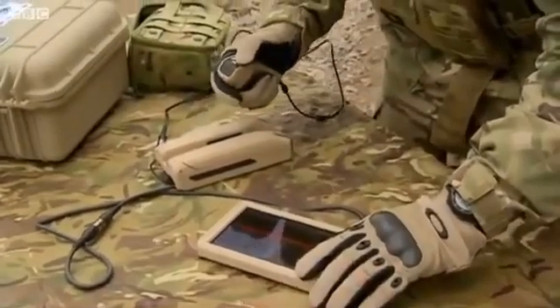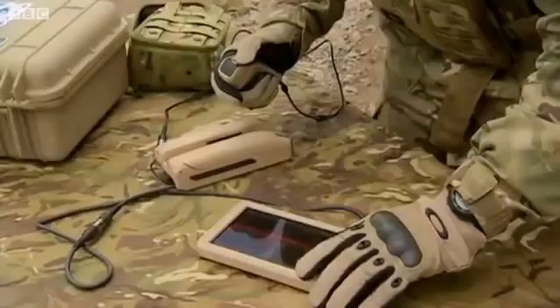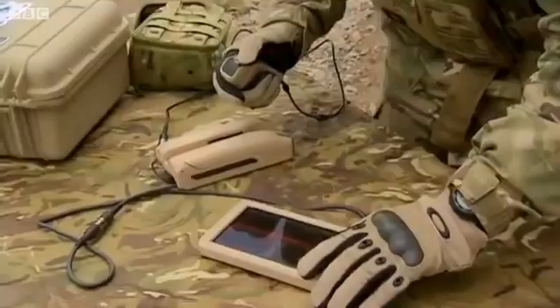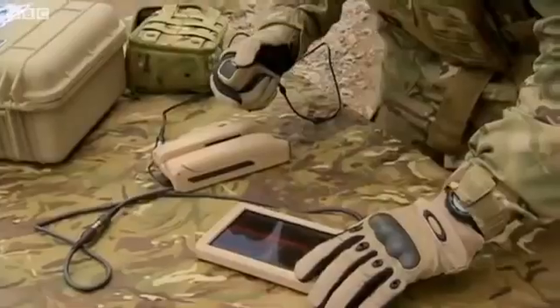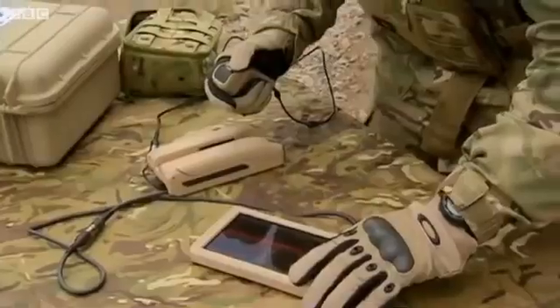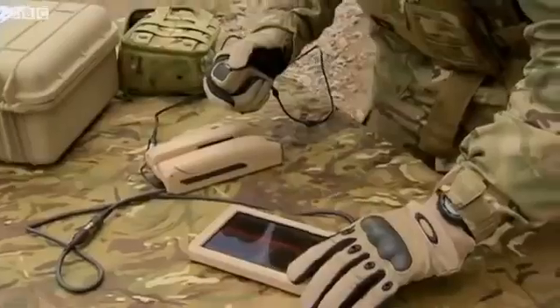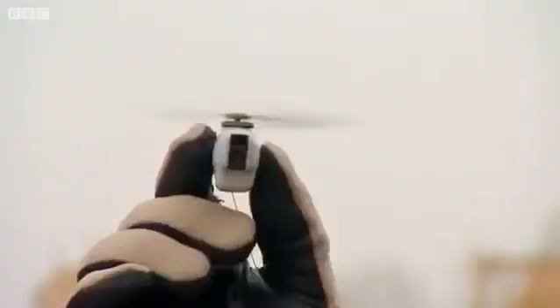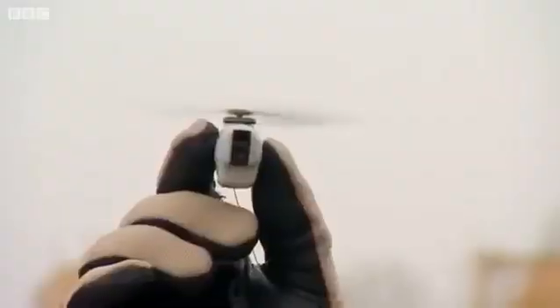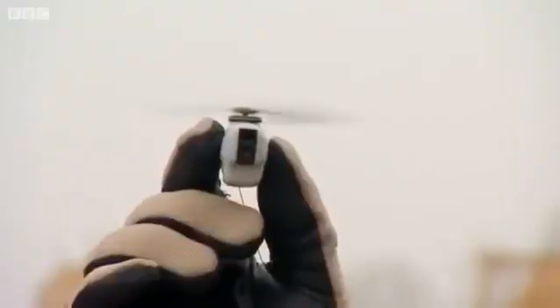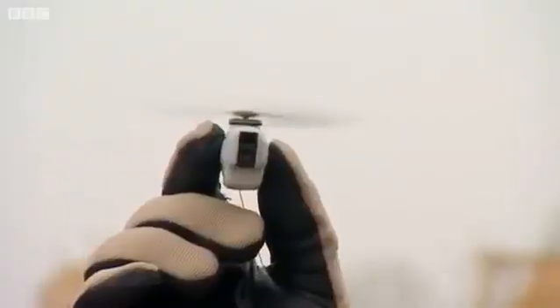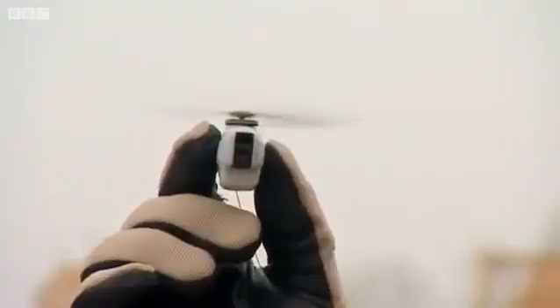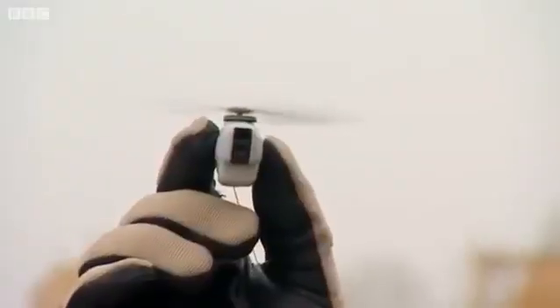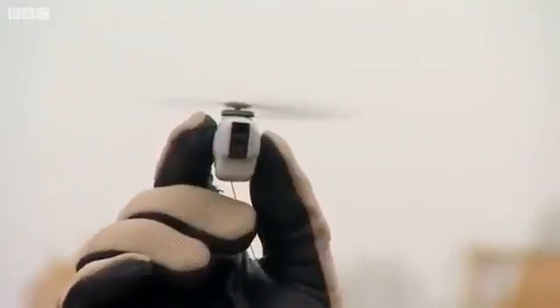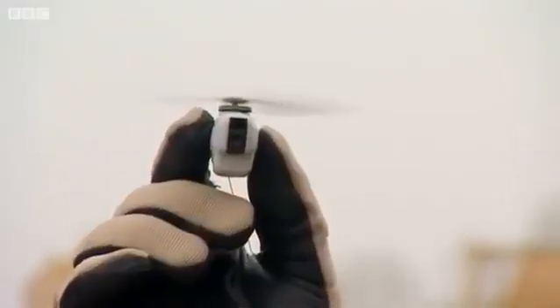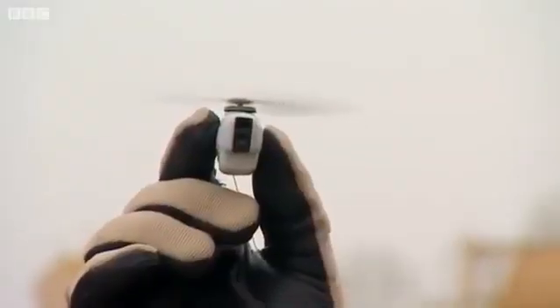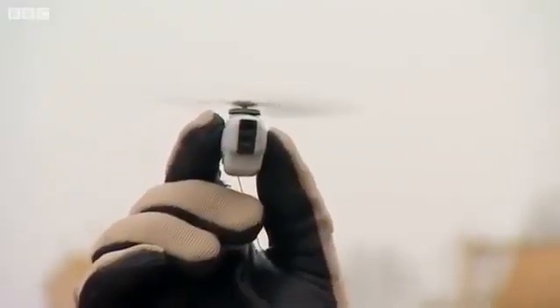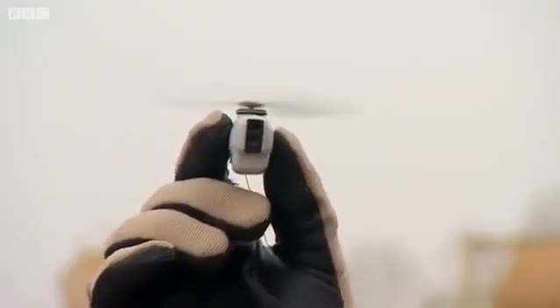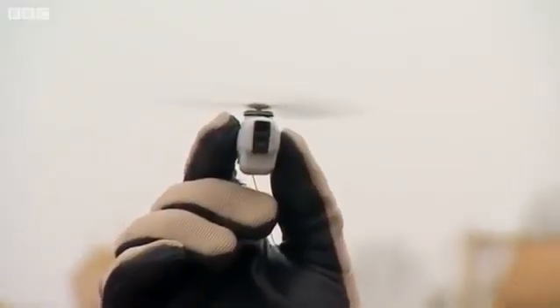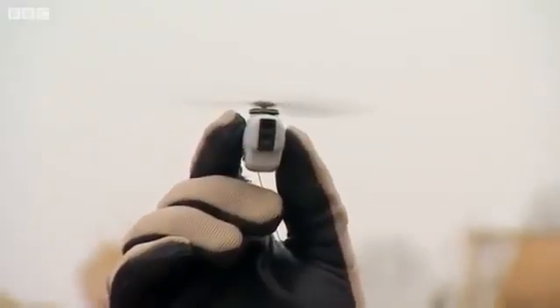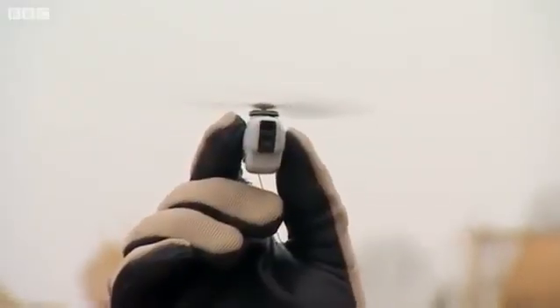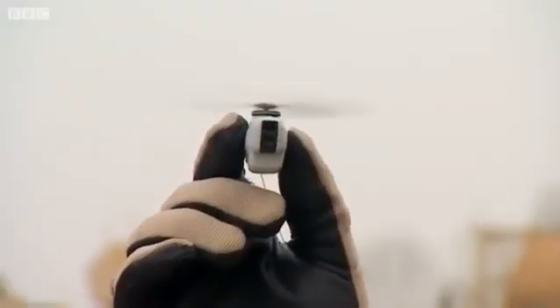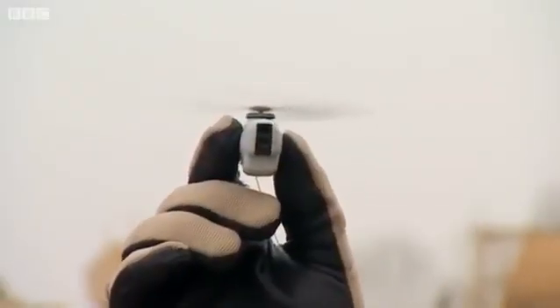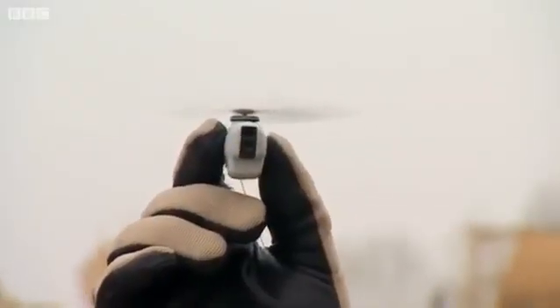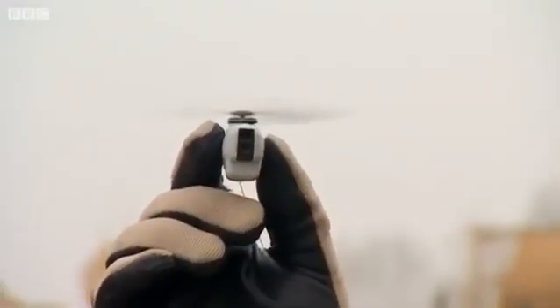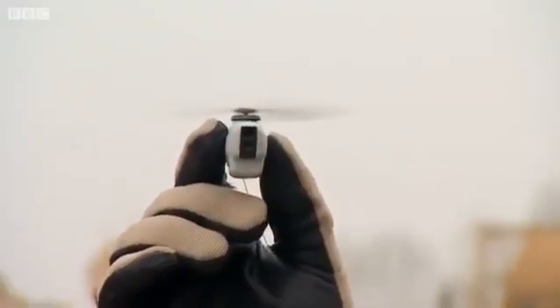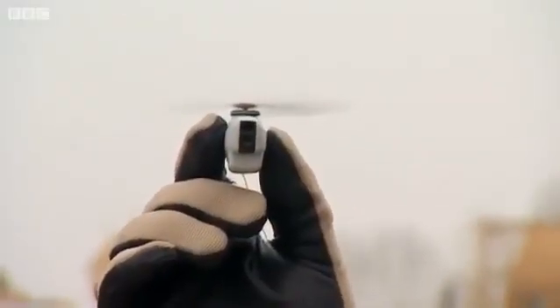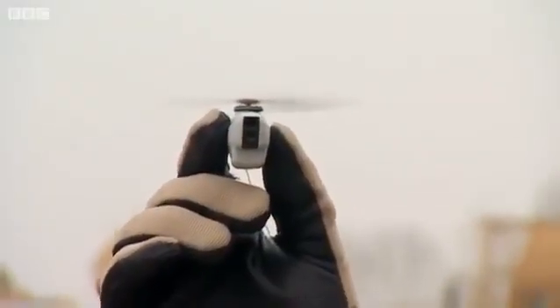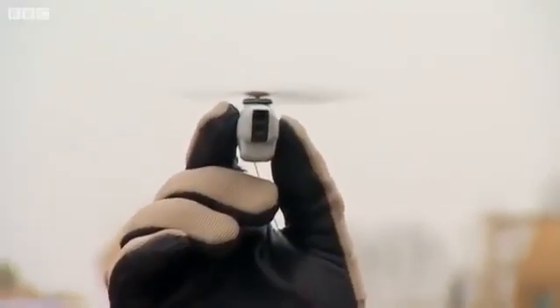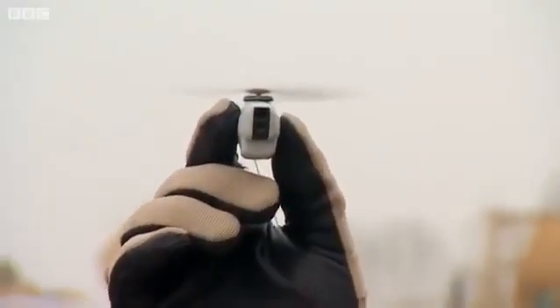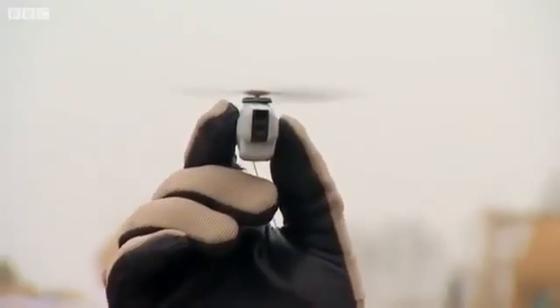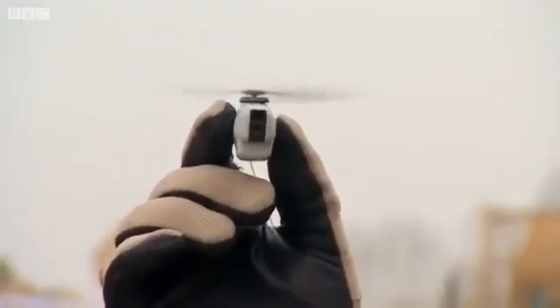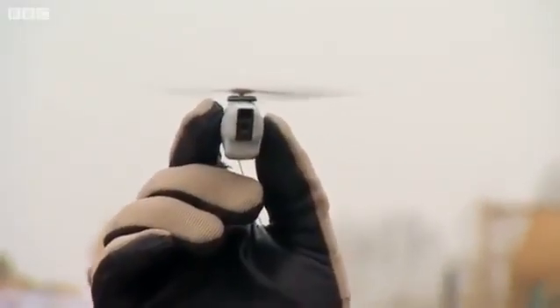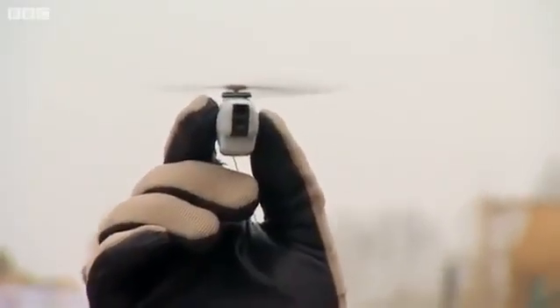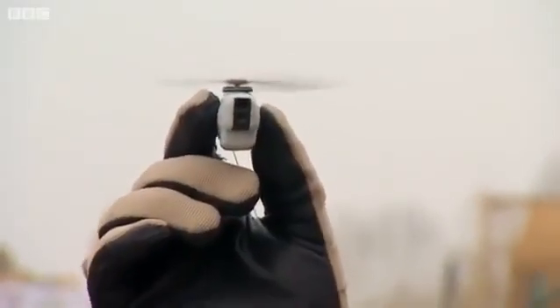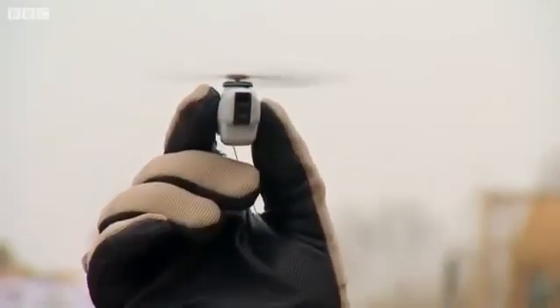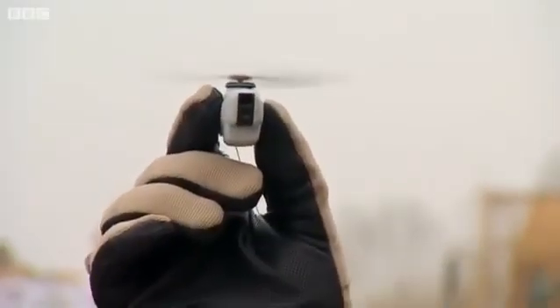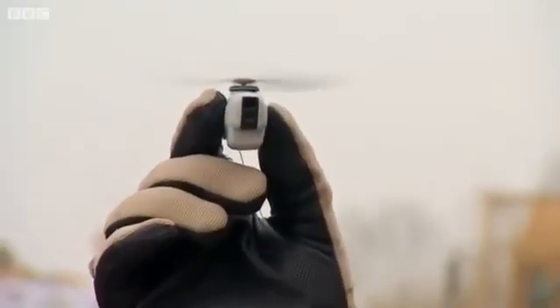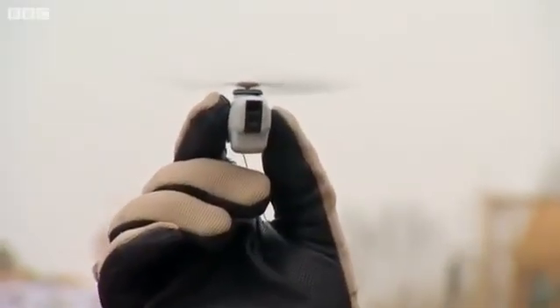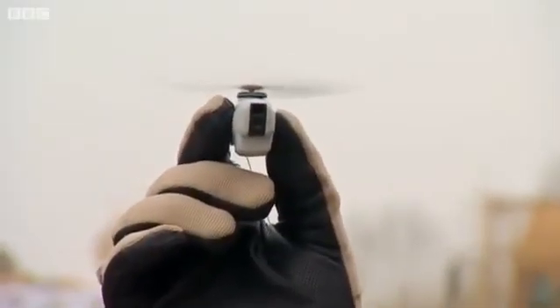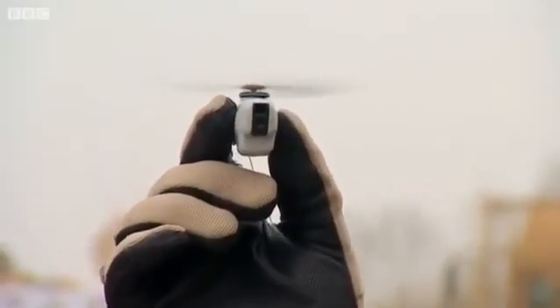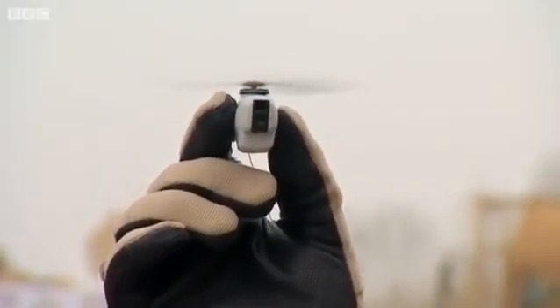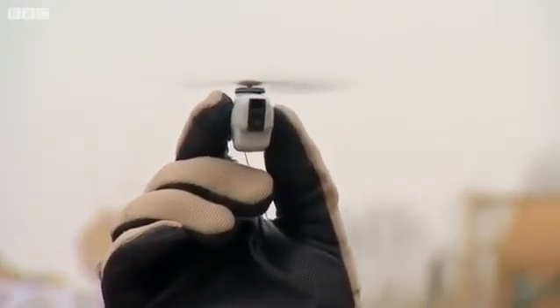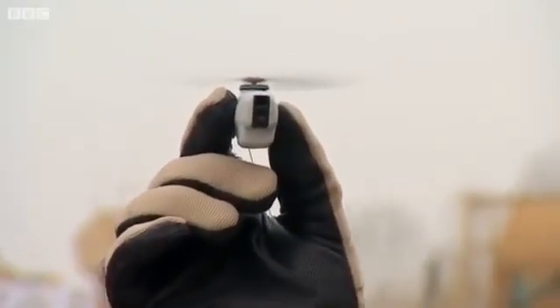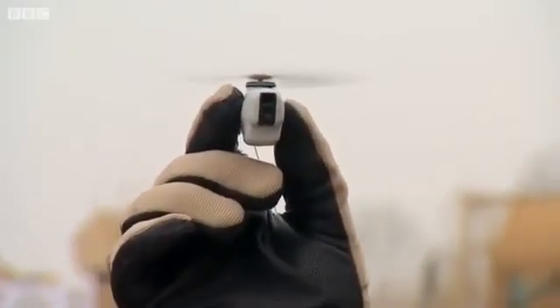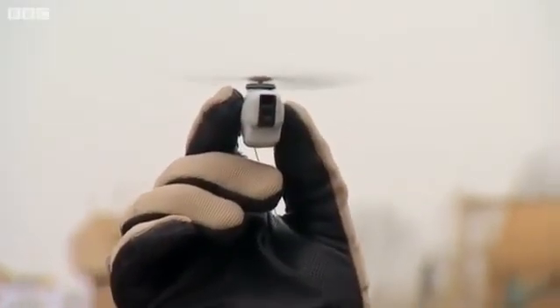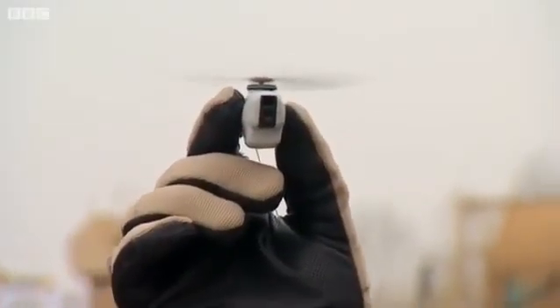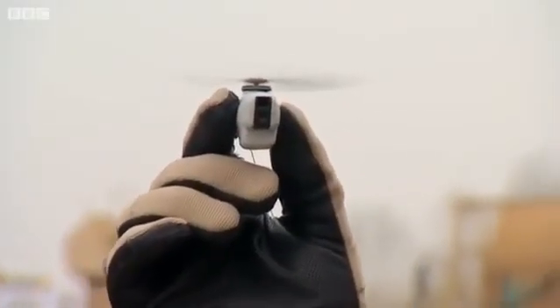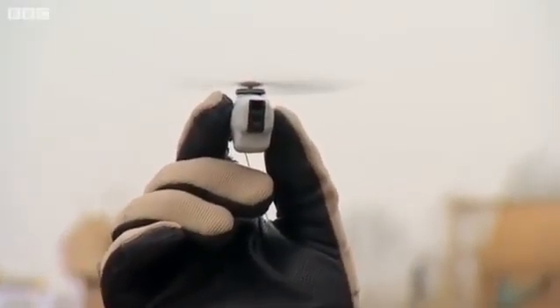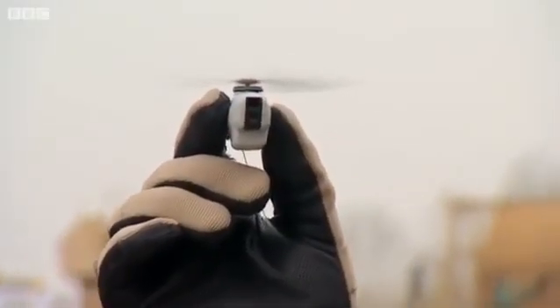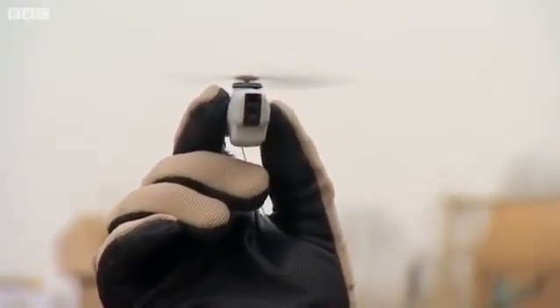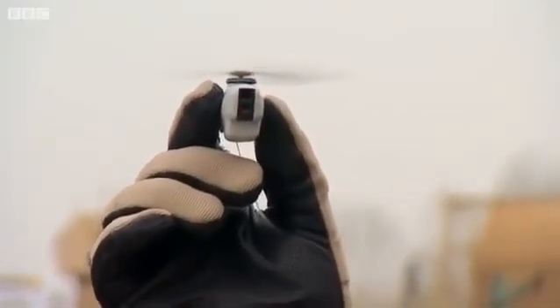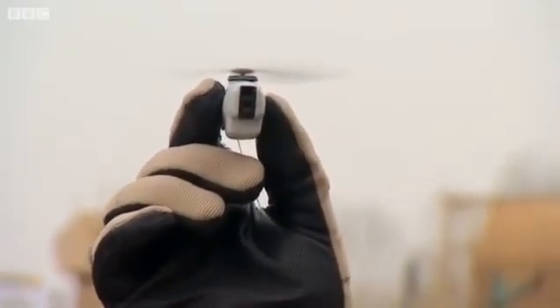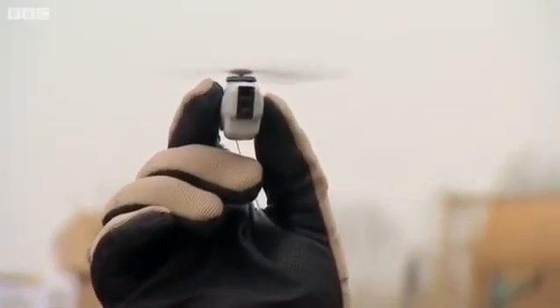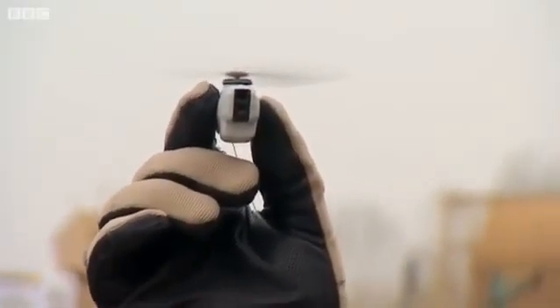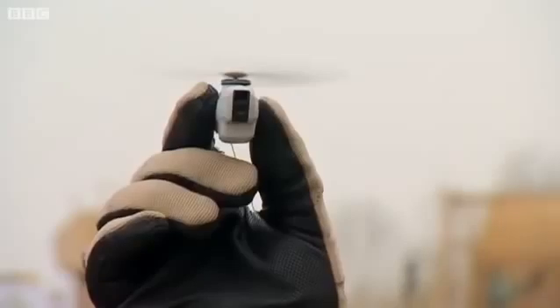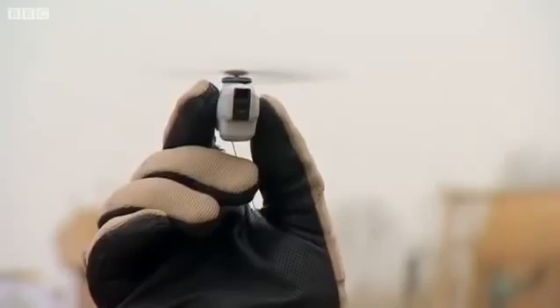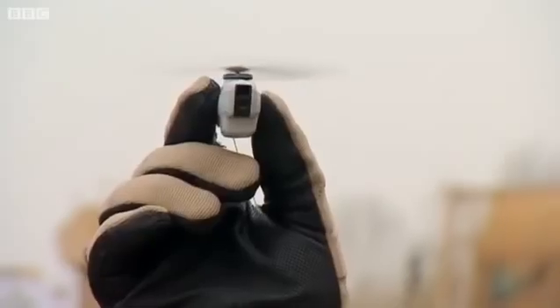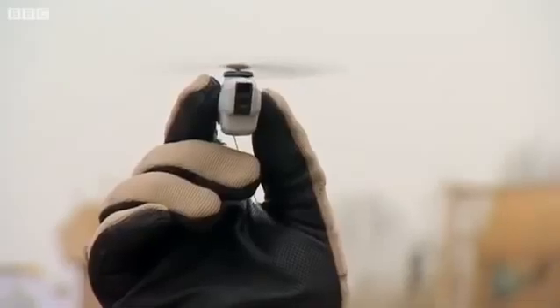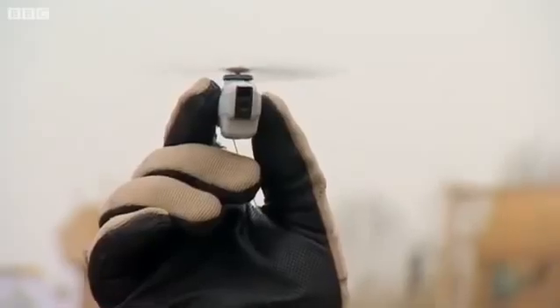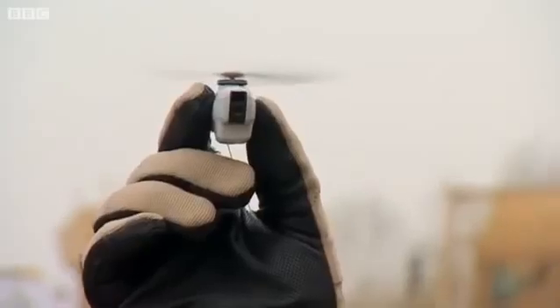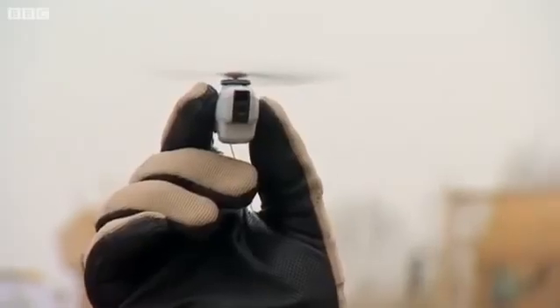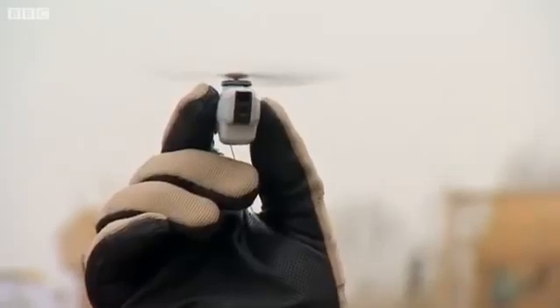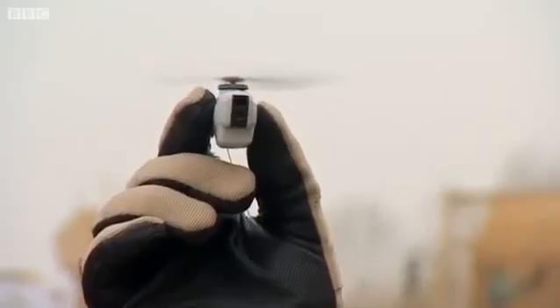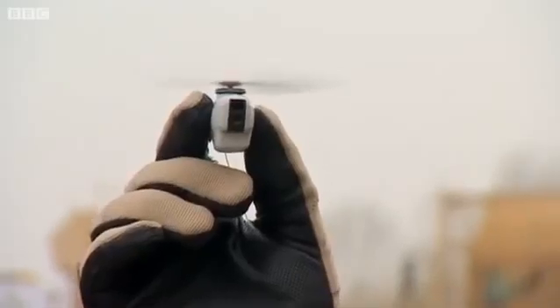Once it starts to warm up, then you're waiting for it to rel. When it rels, the back propeller then starts rotating and at which point then you can release the Black Hornet.